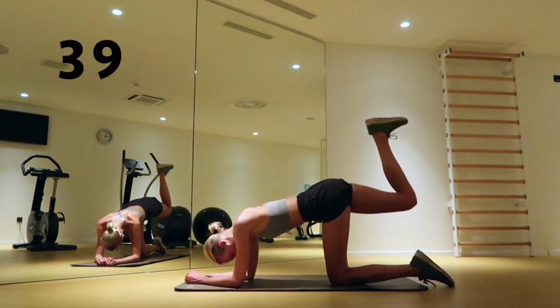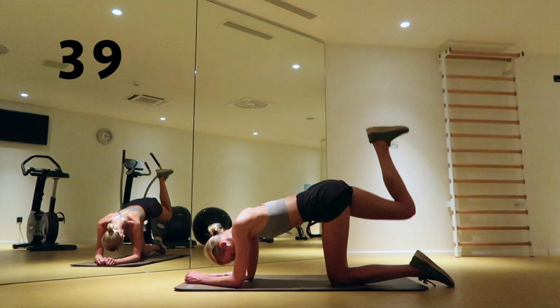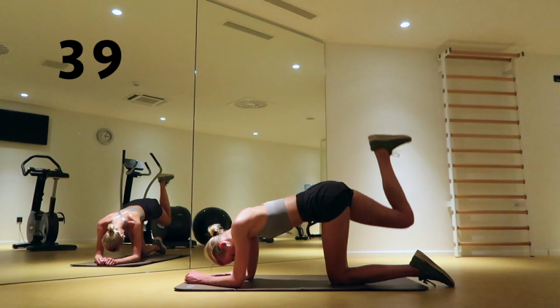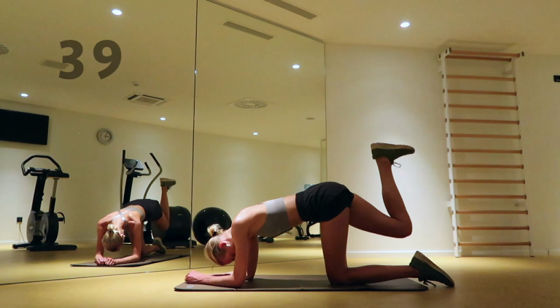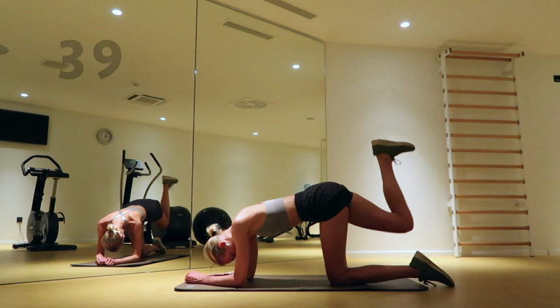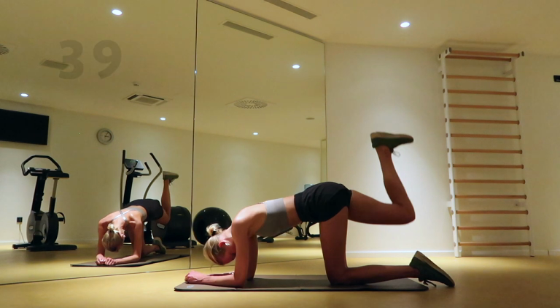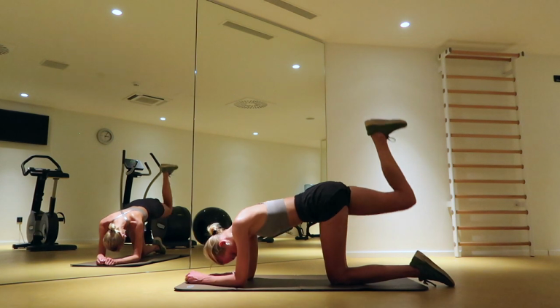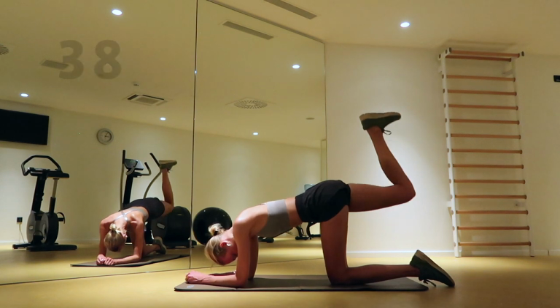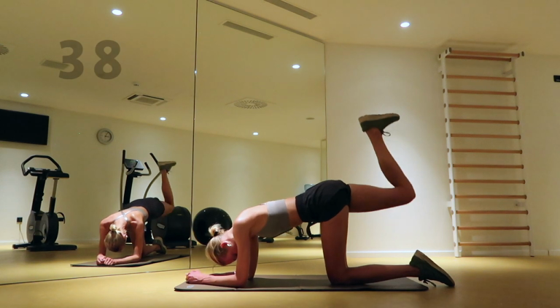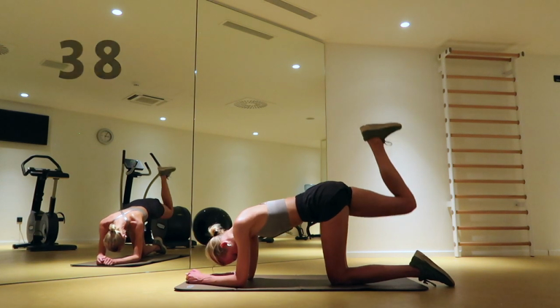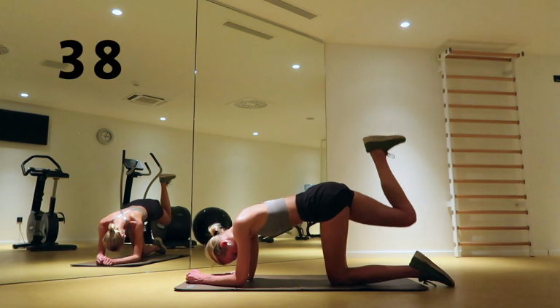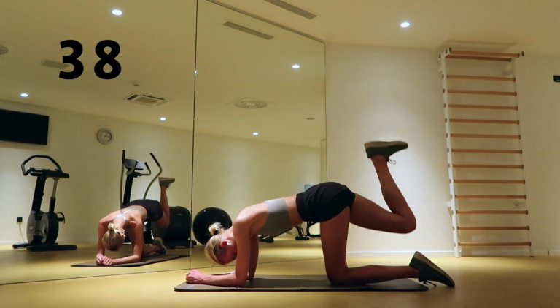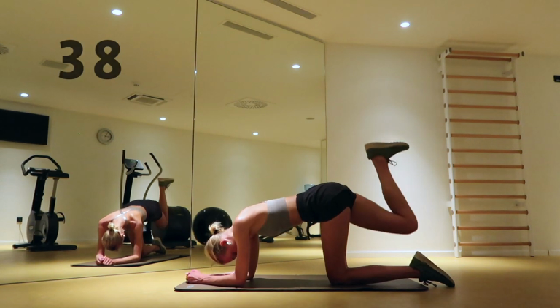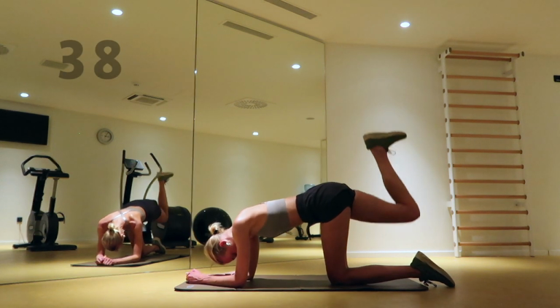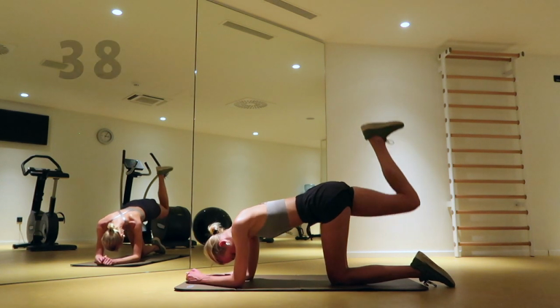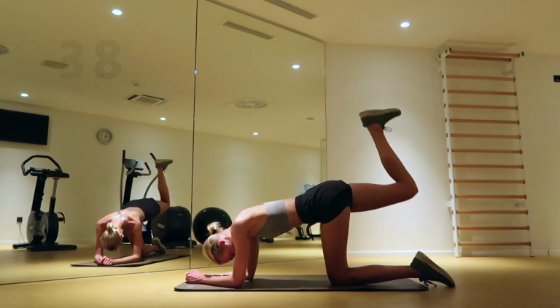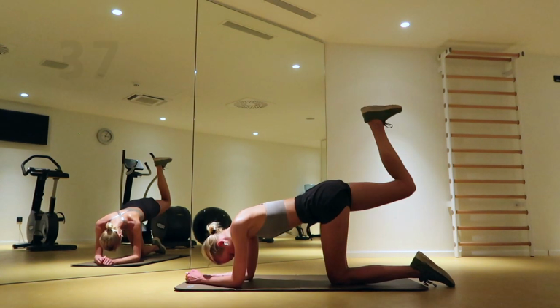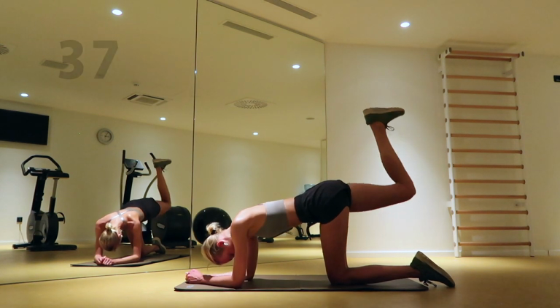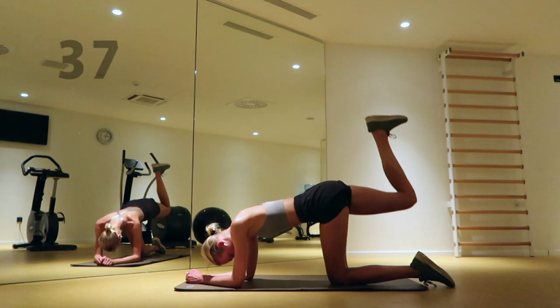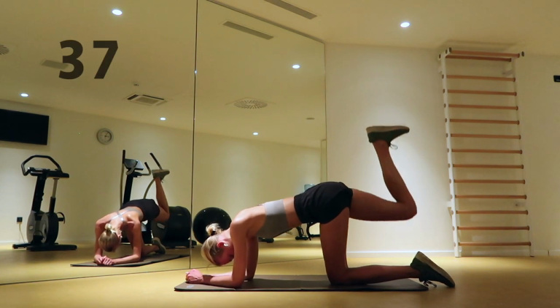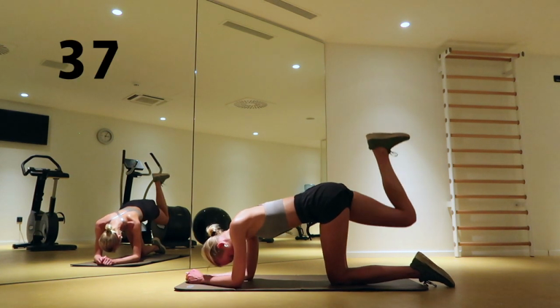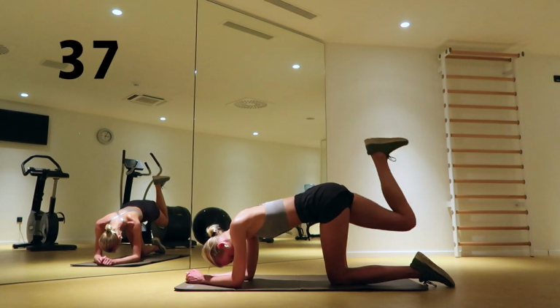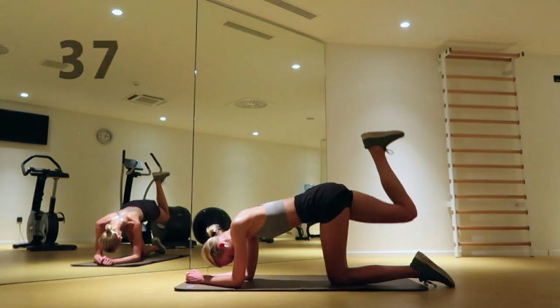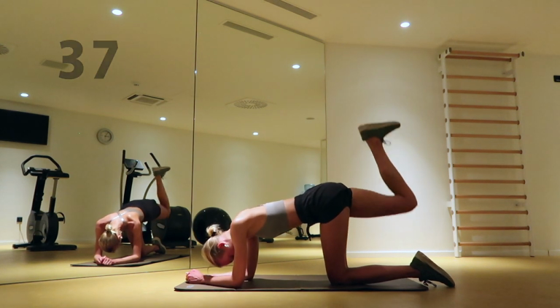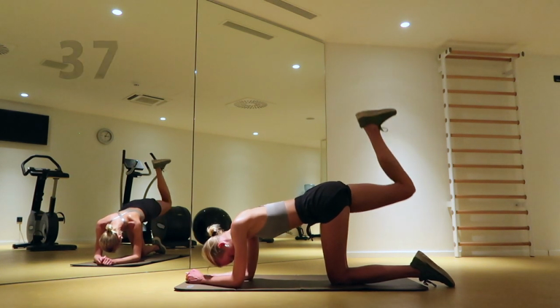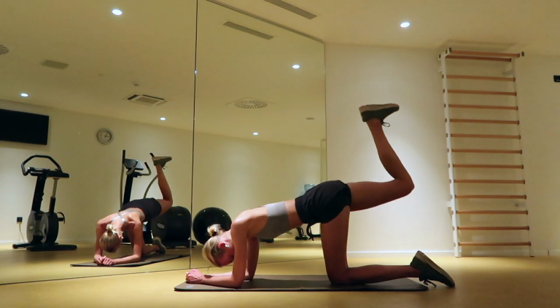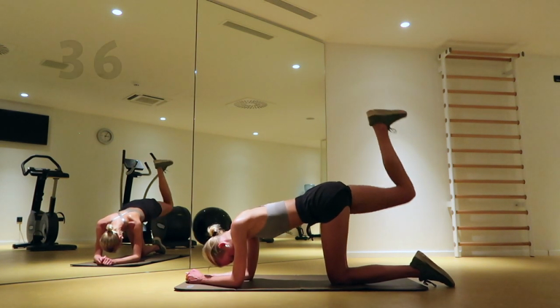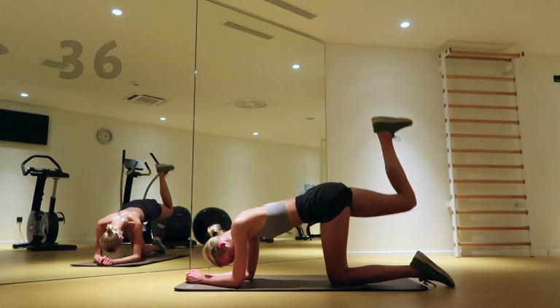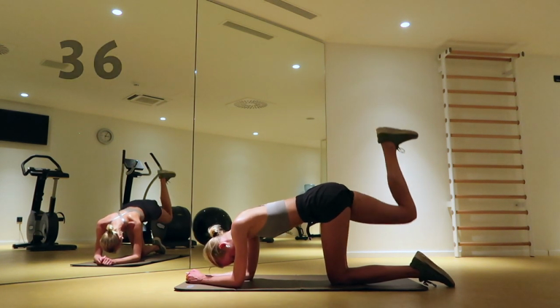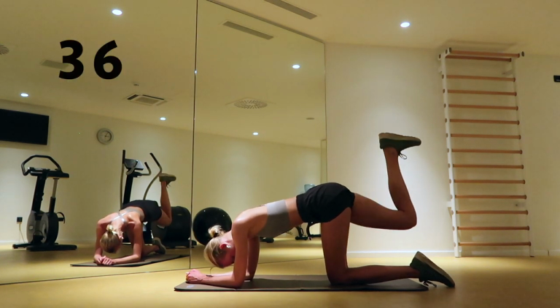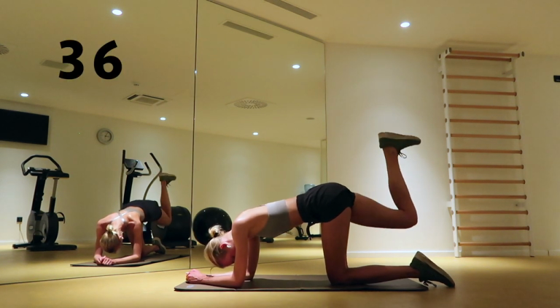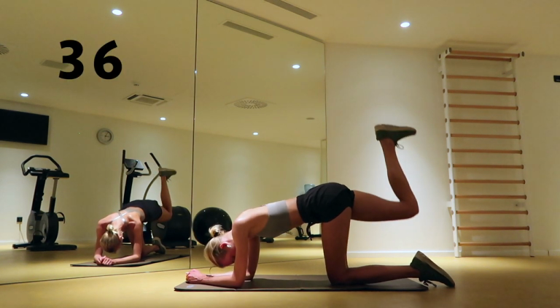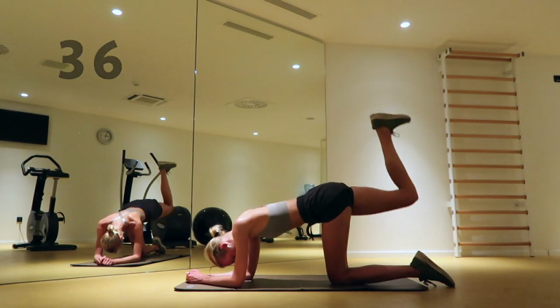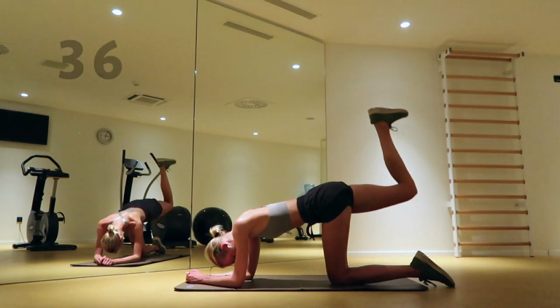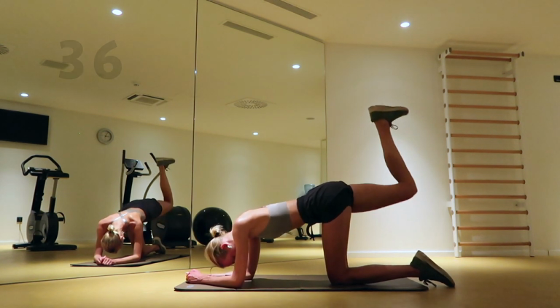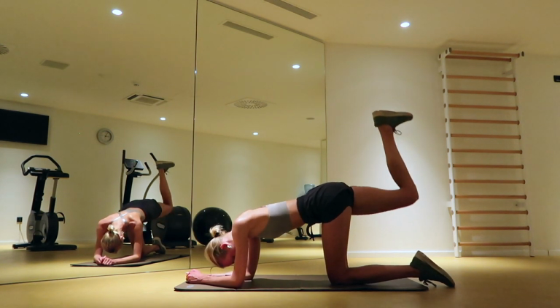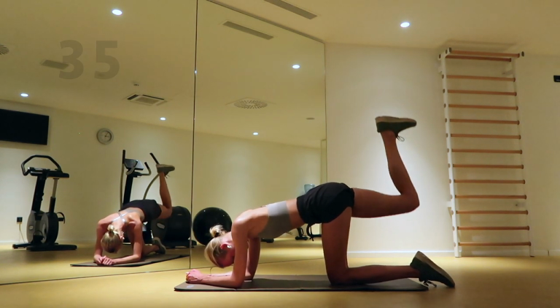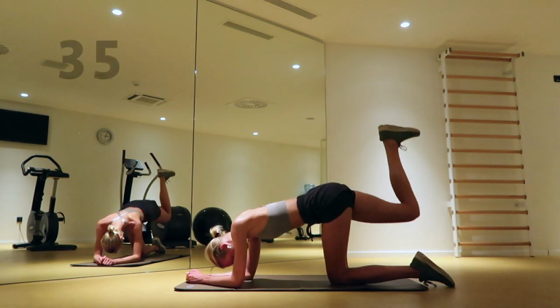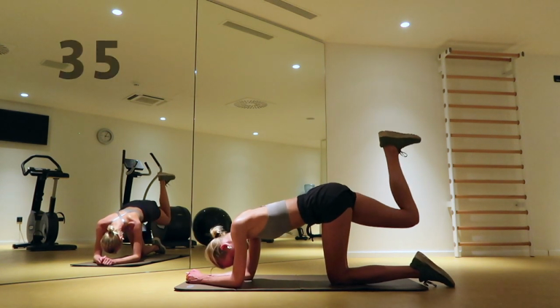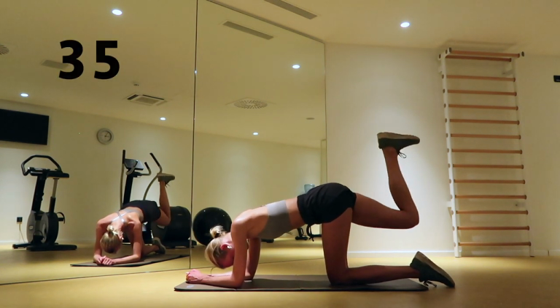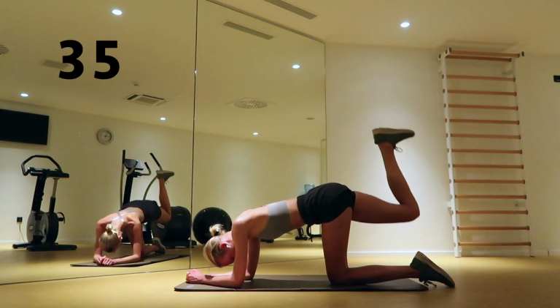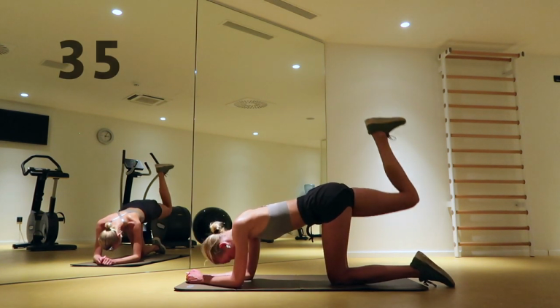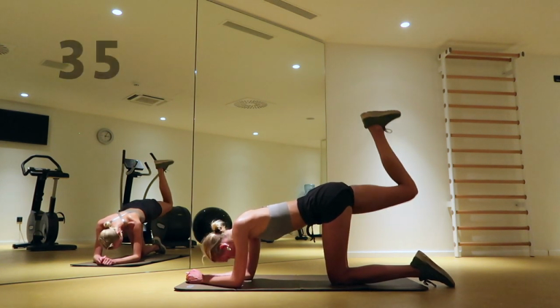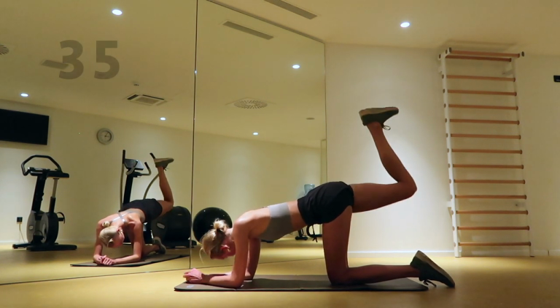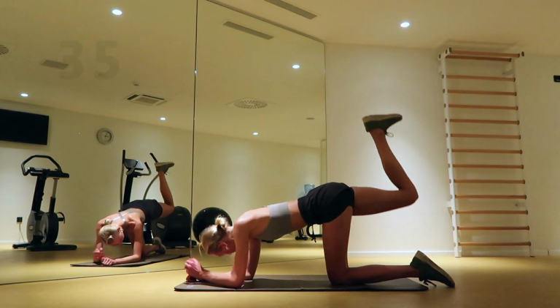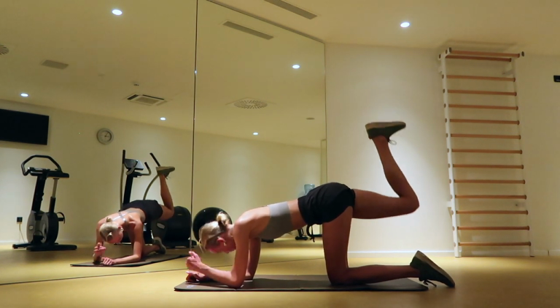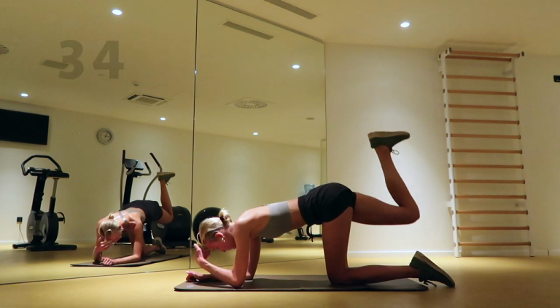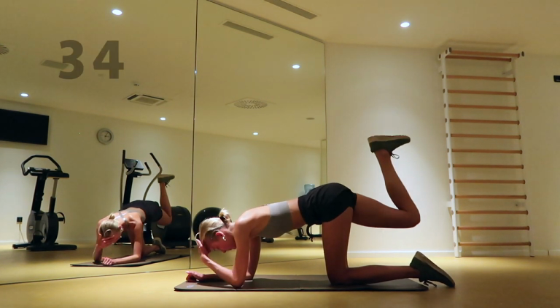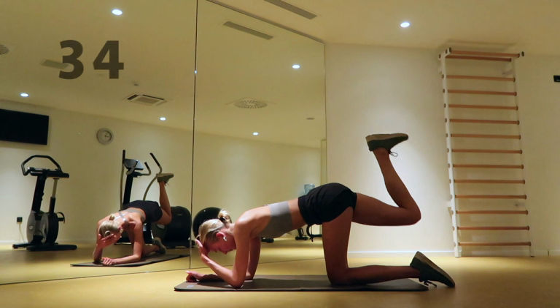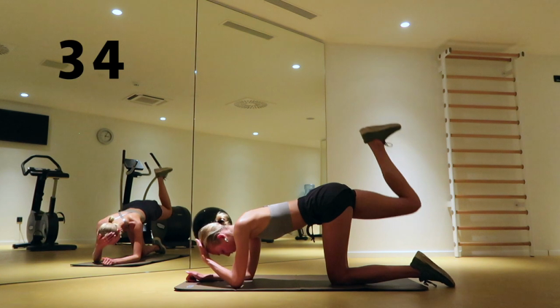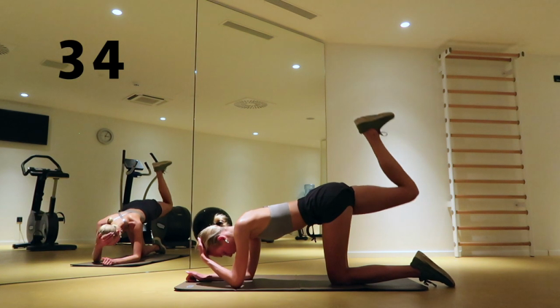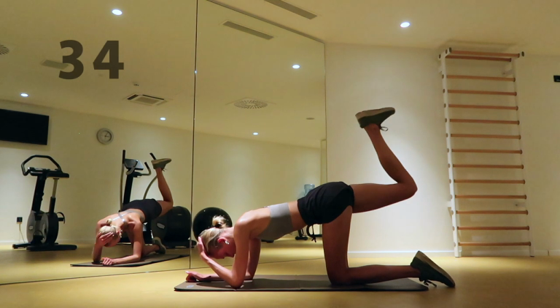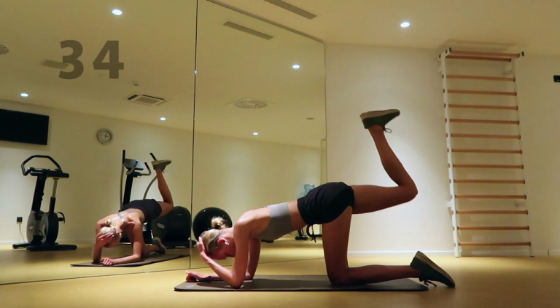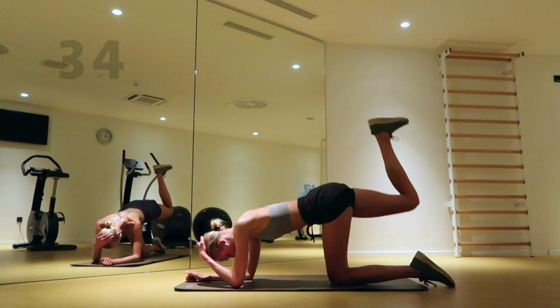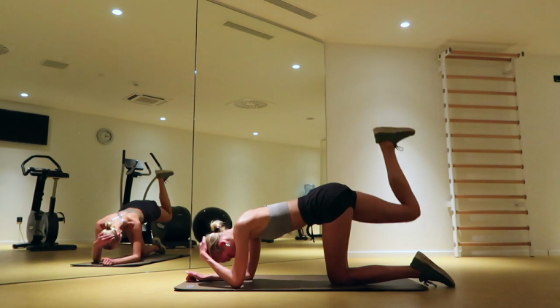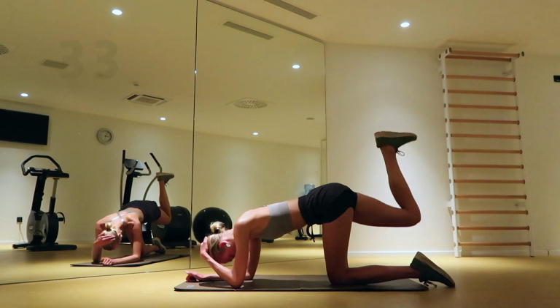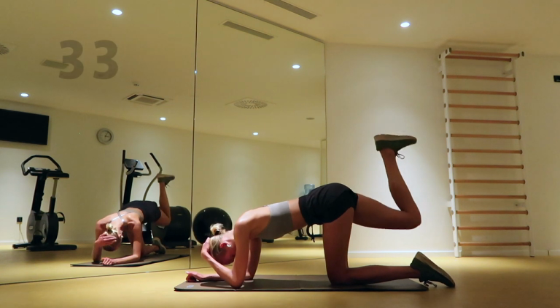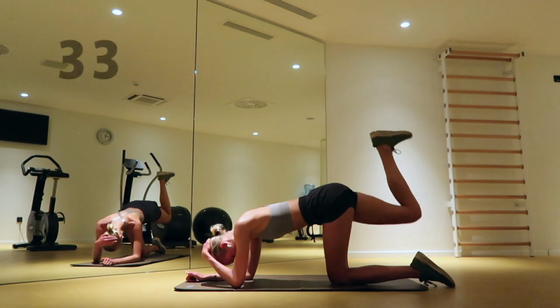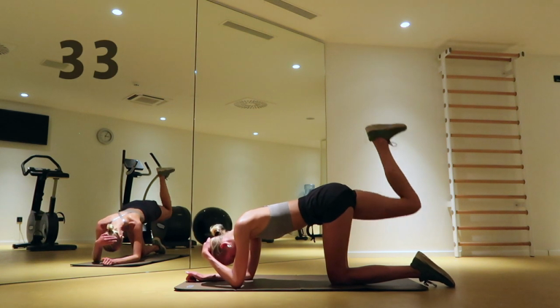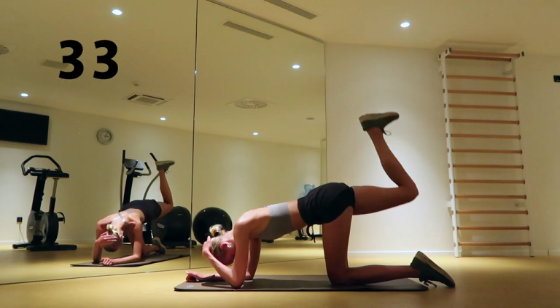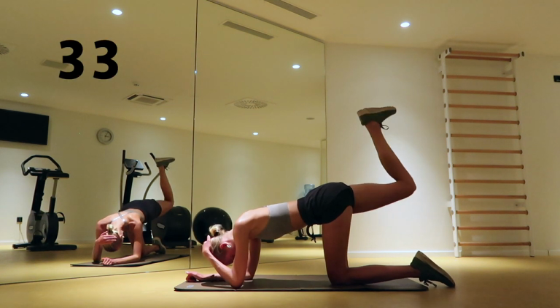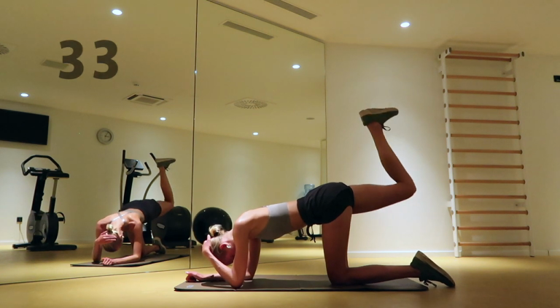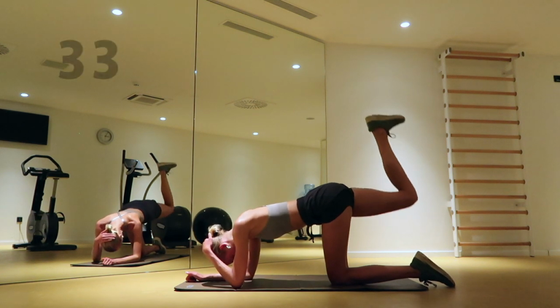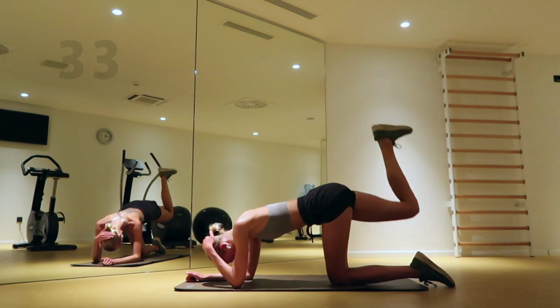Bring your upper arms towards the floor and pulse your right heel up in the air. Make faster and higher movements.